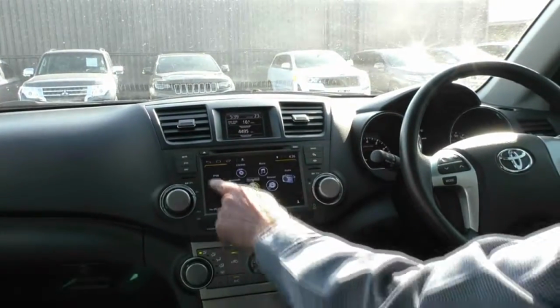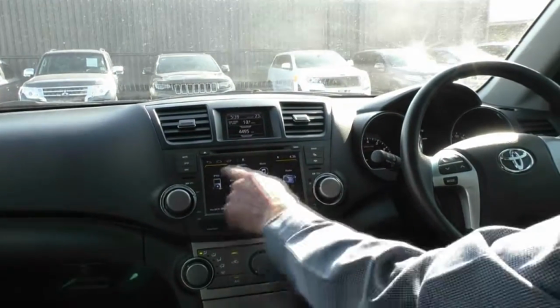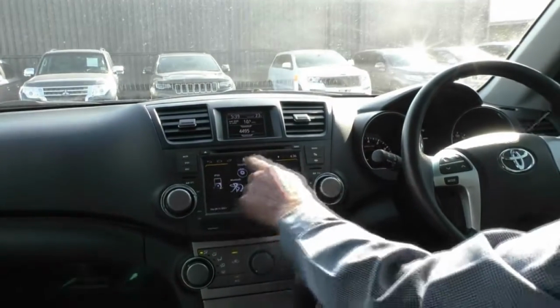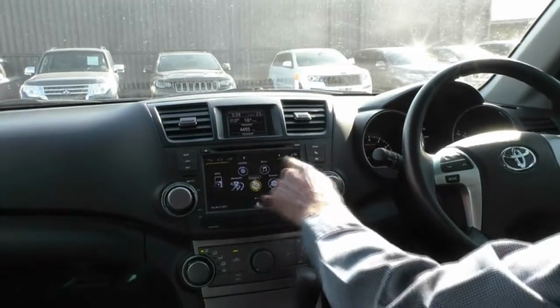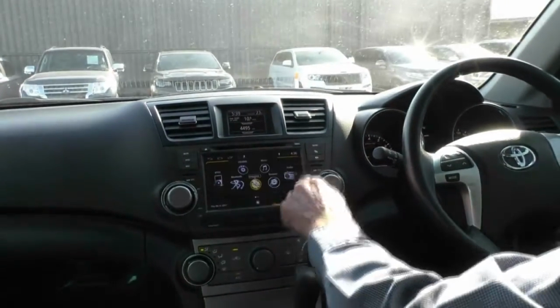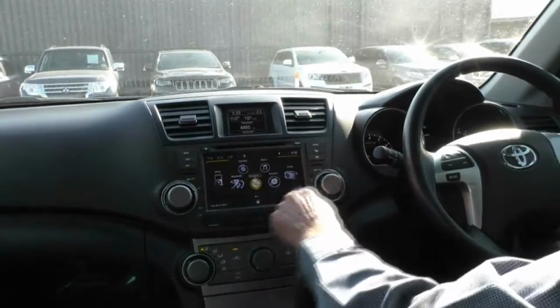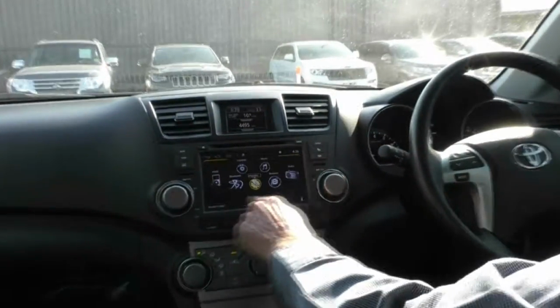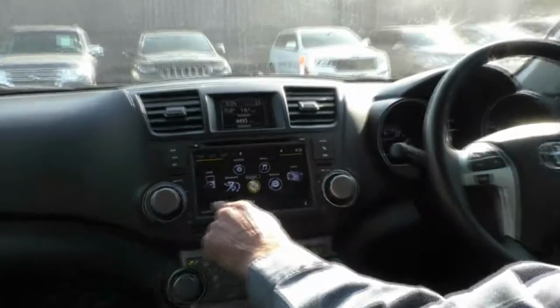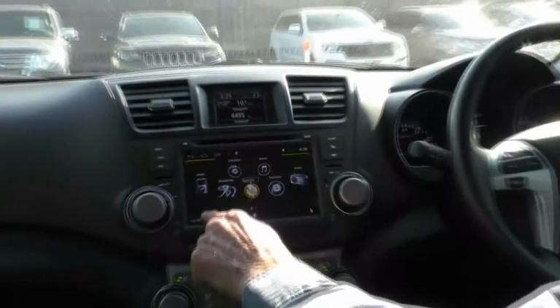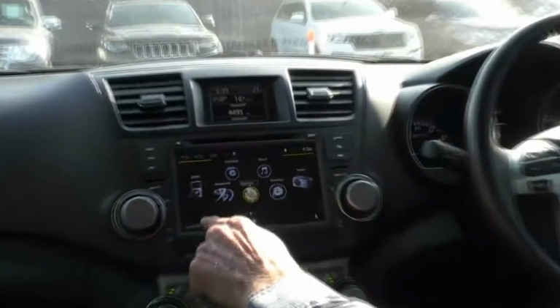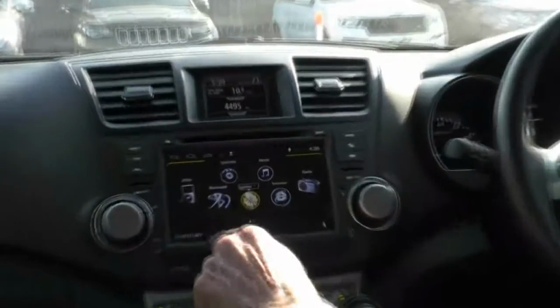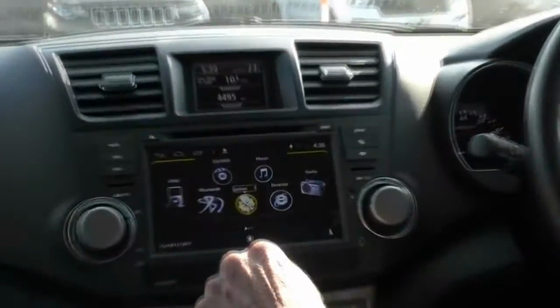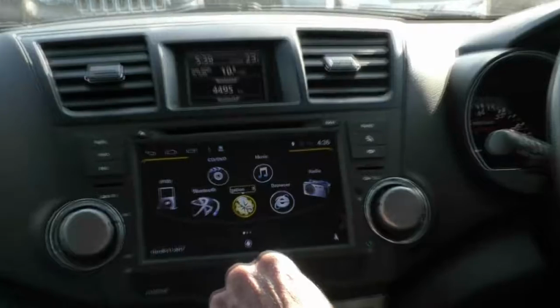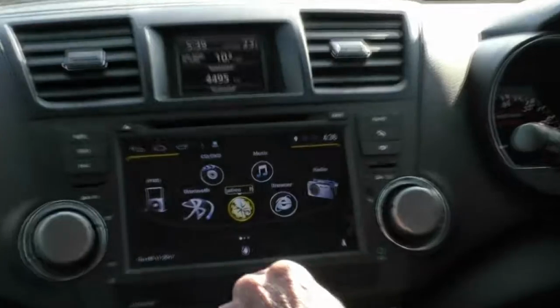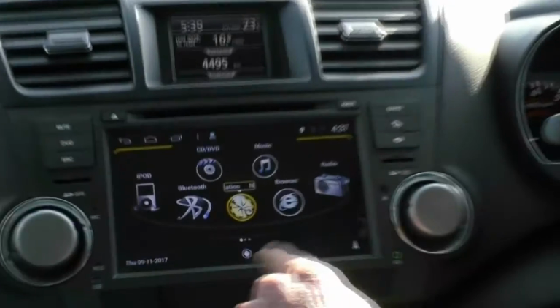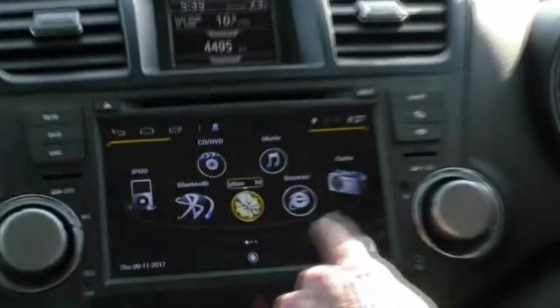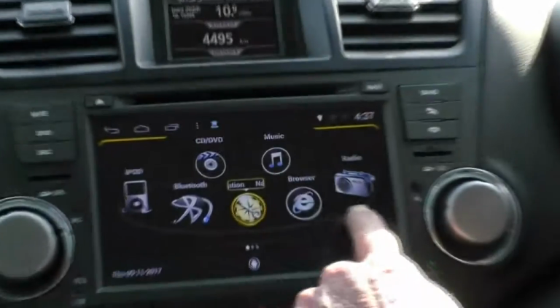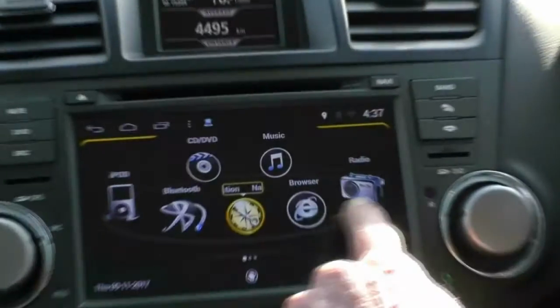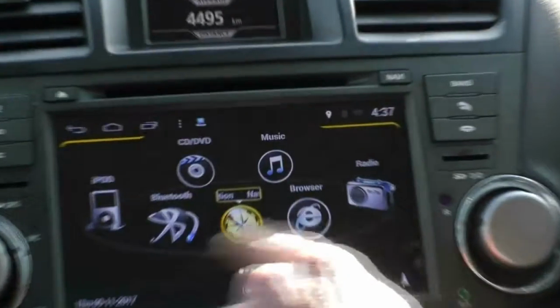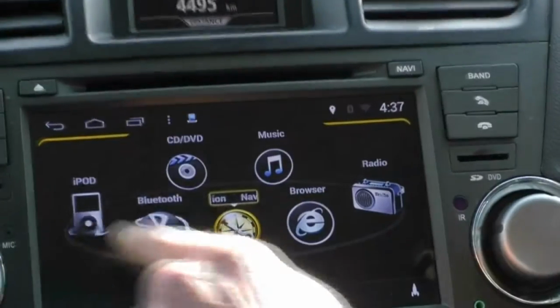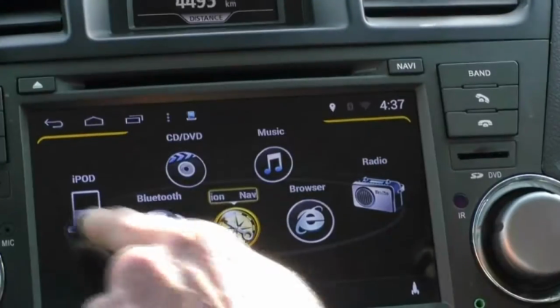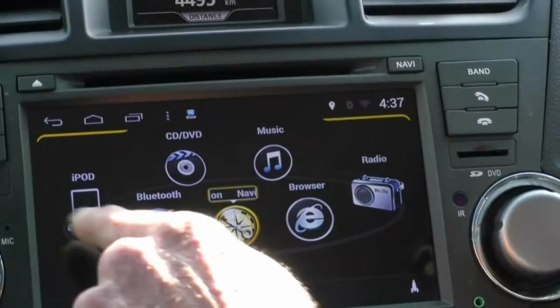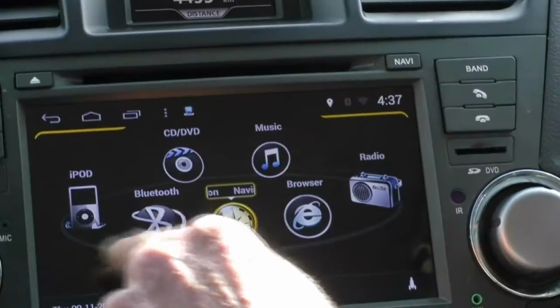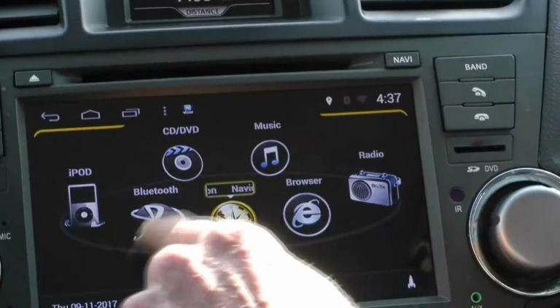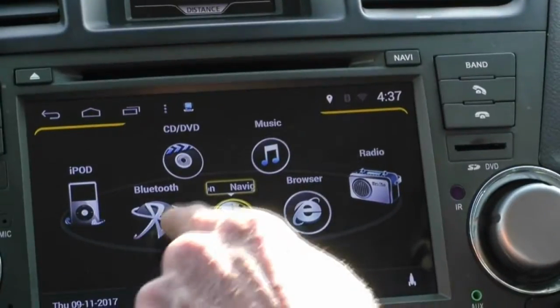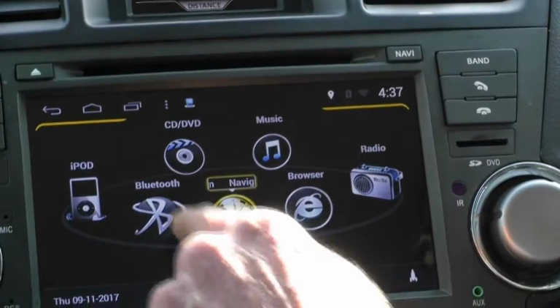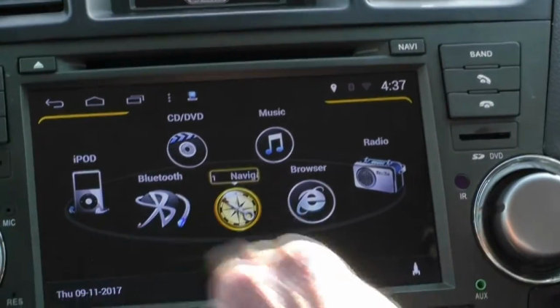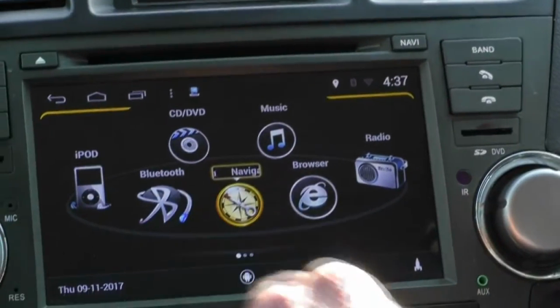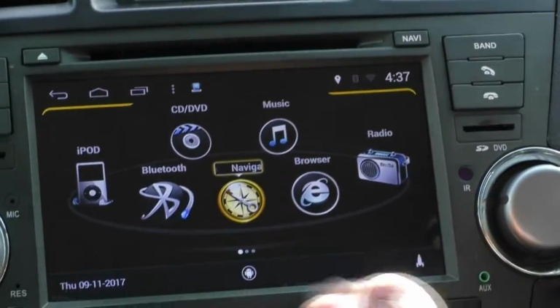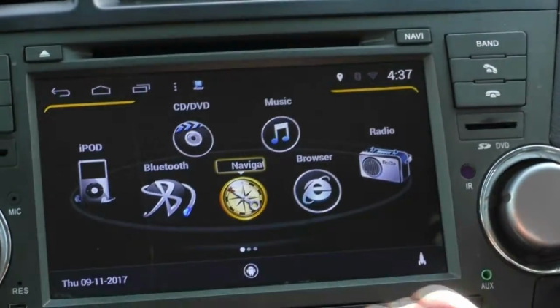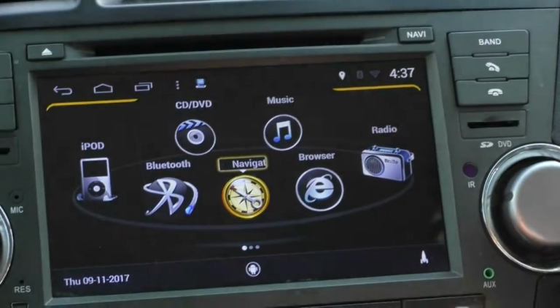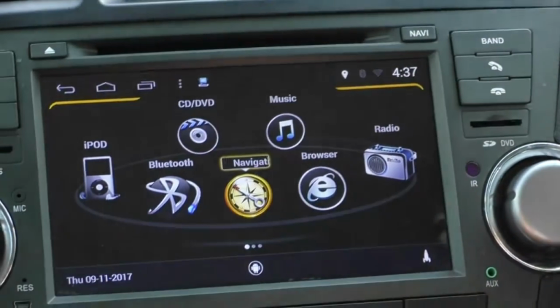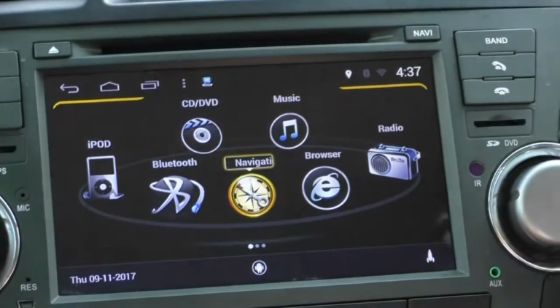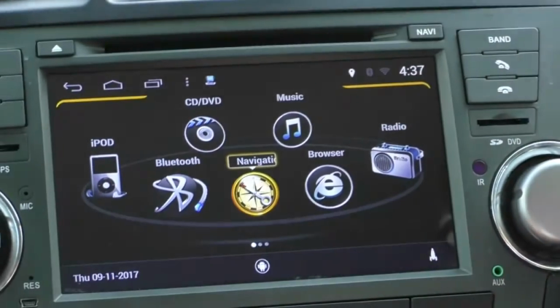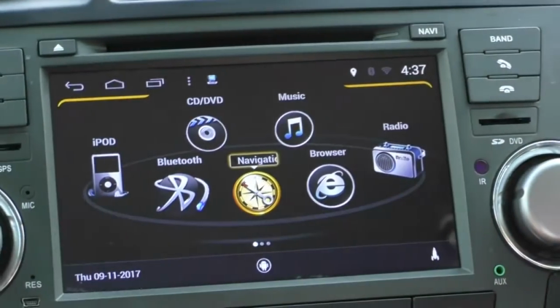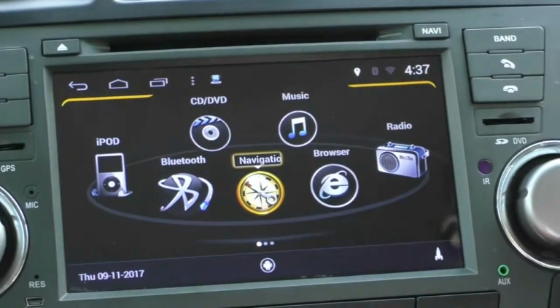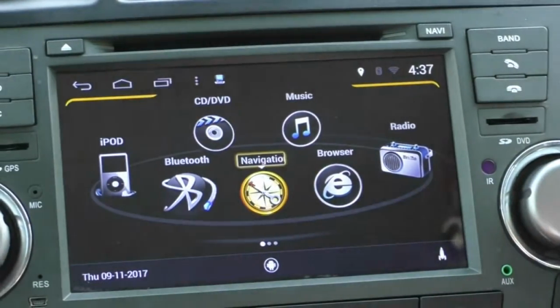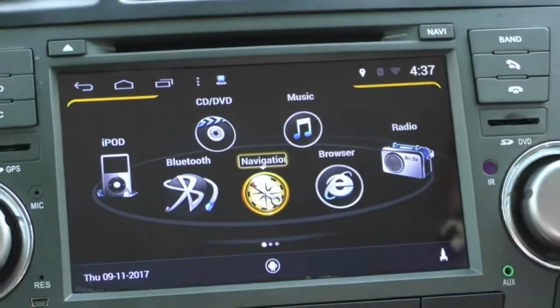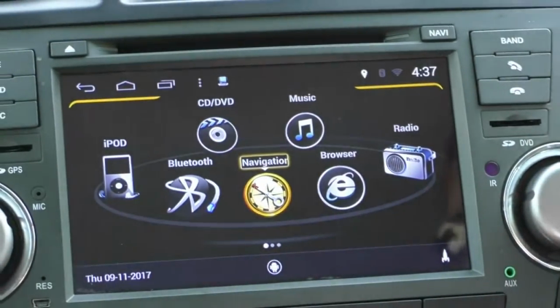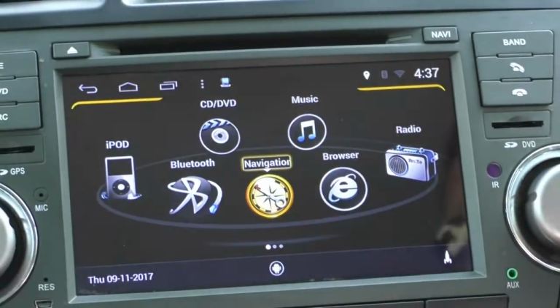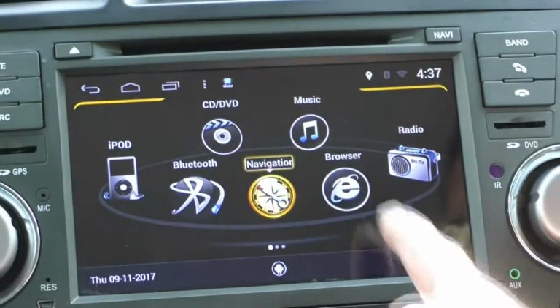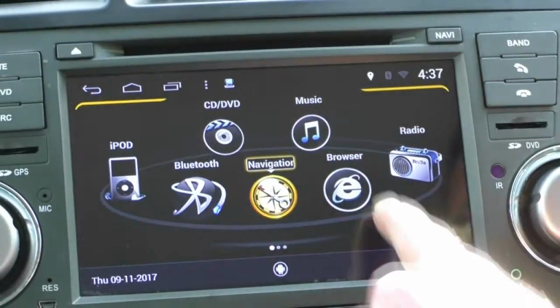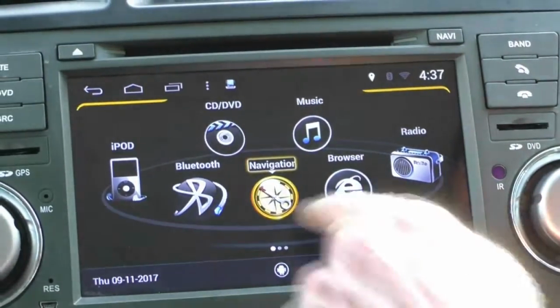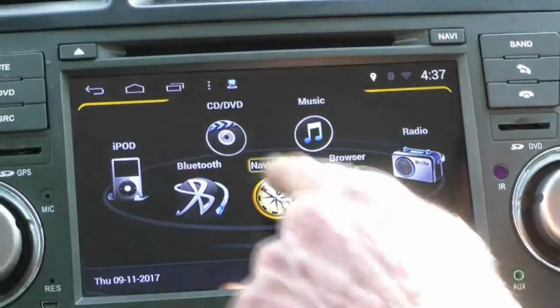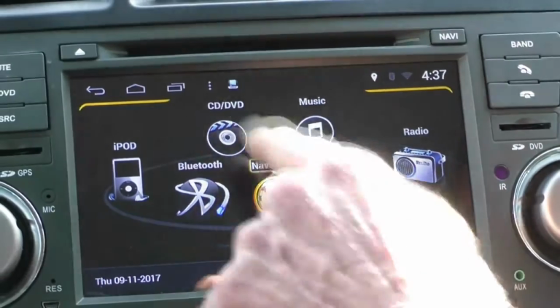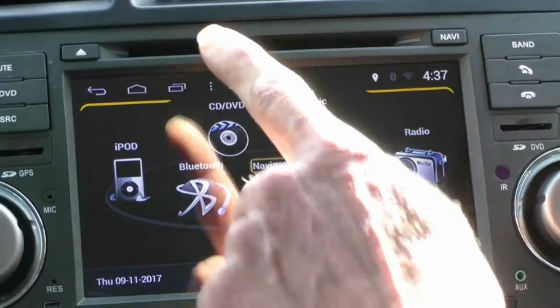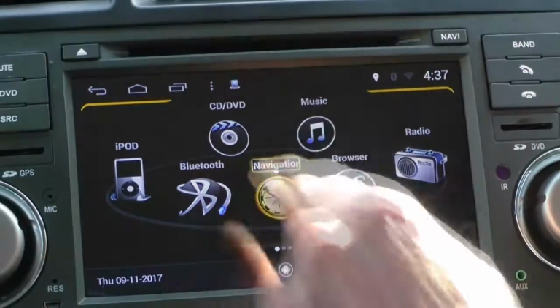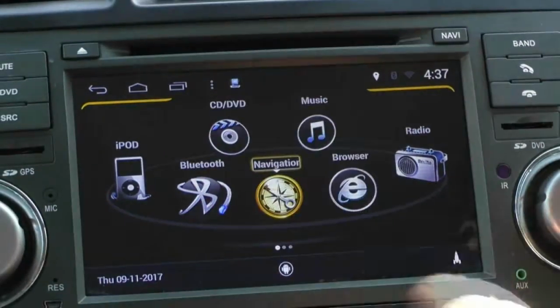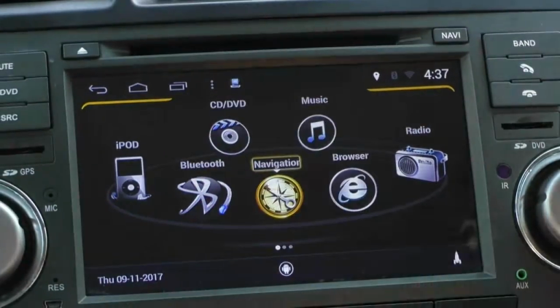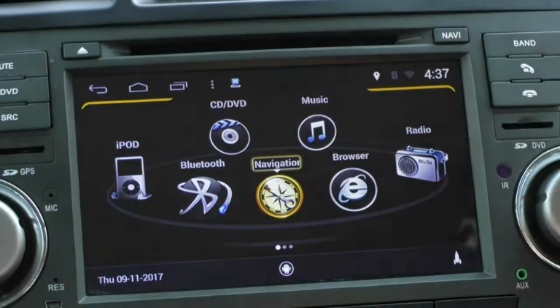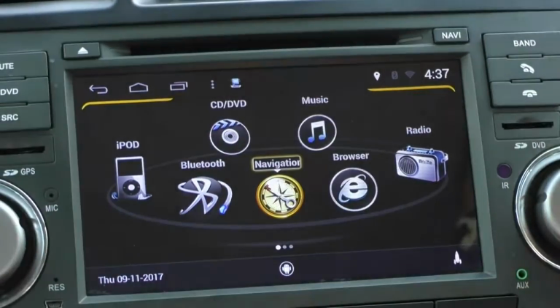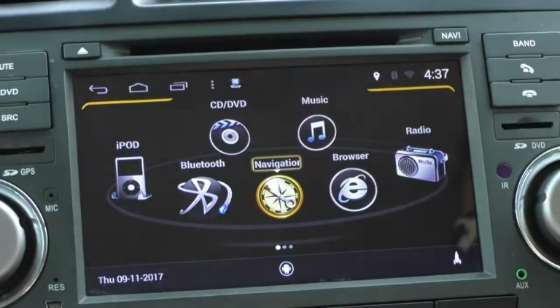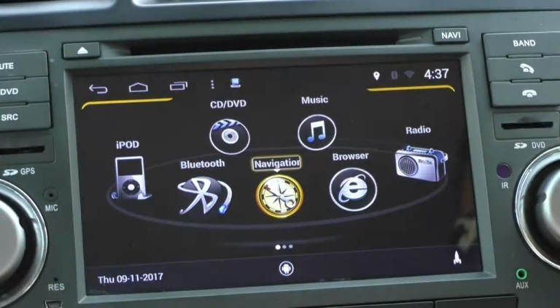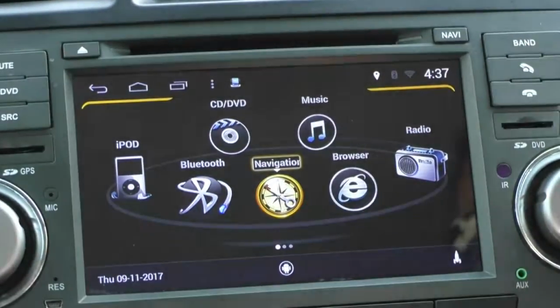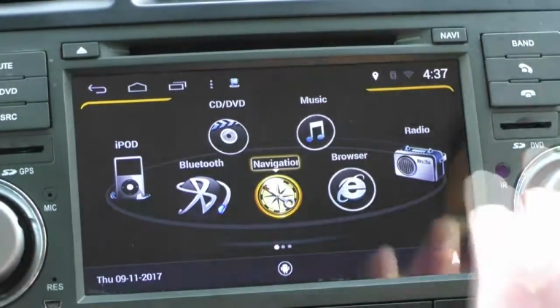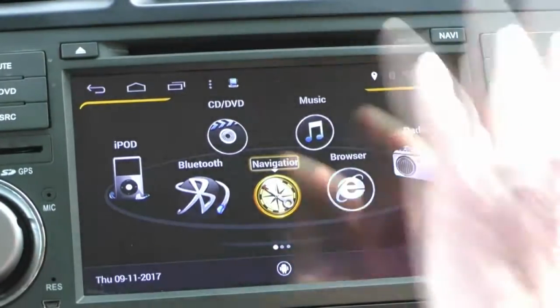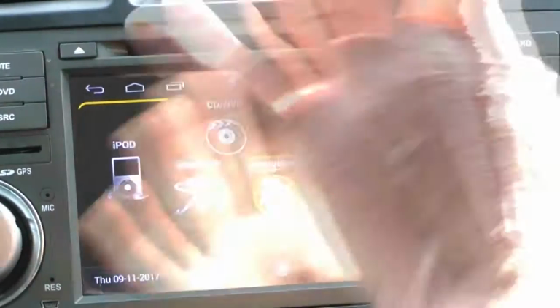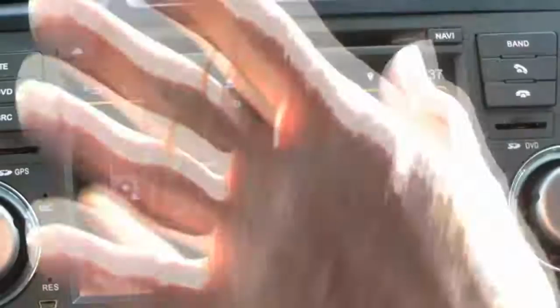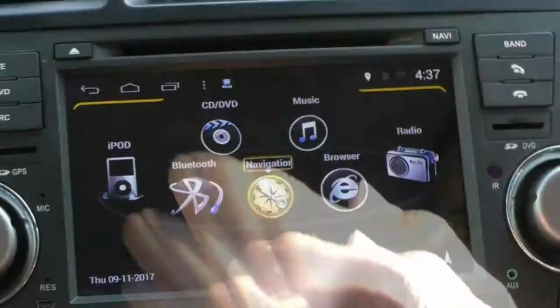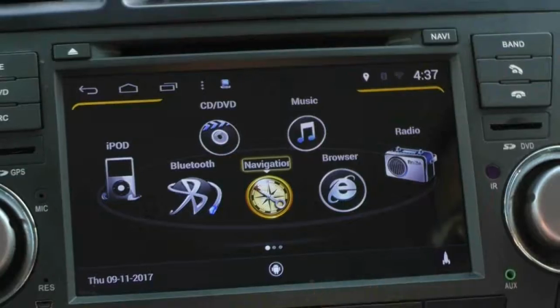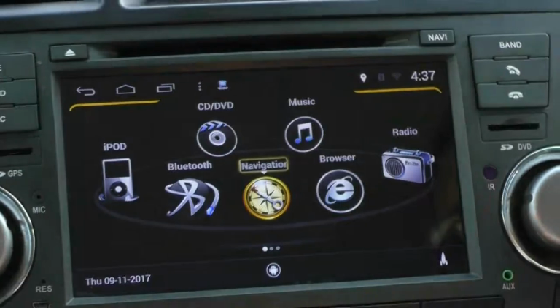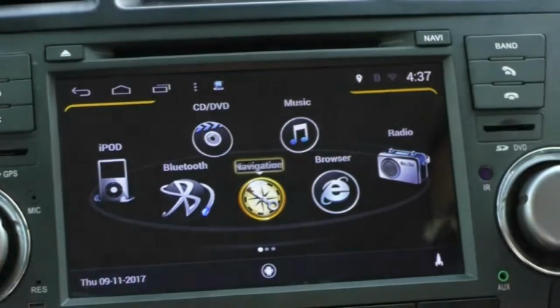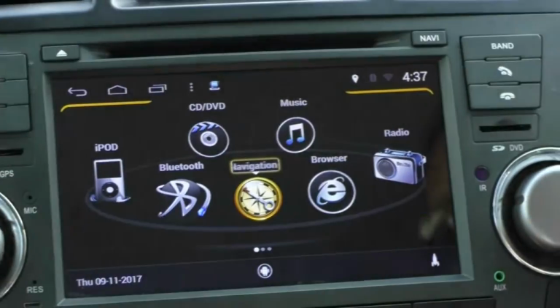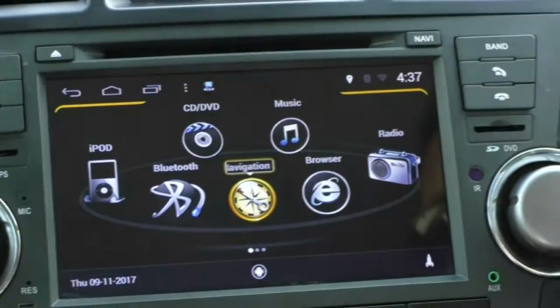The home screen shows all of your options — radio, iPod, Bluetooth, browser, and navigation. So you've got the lot.